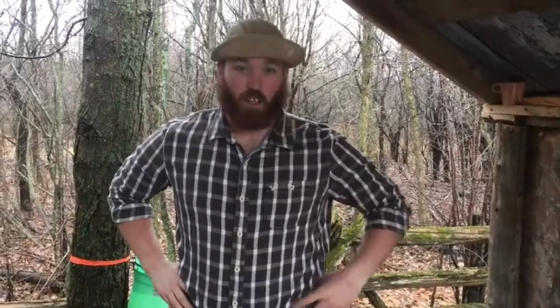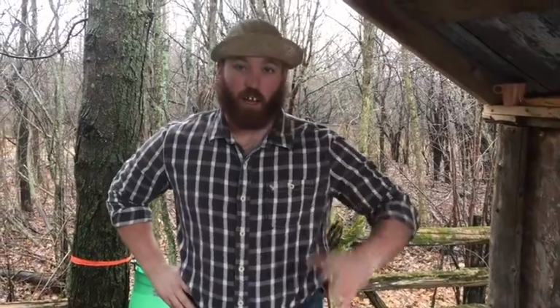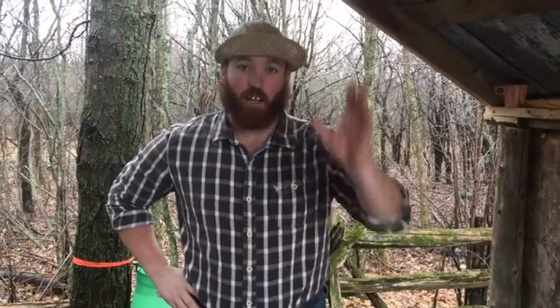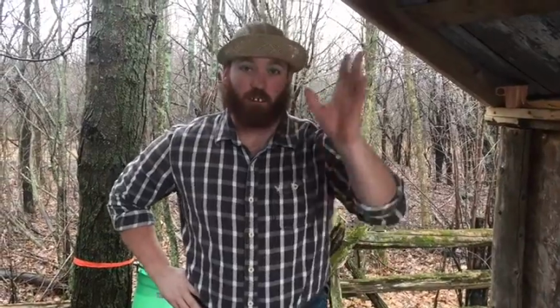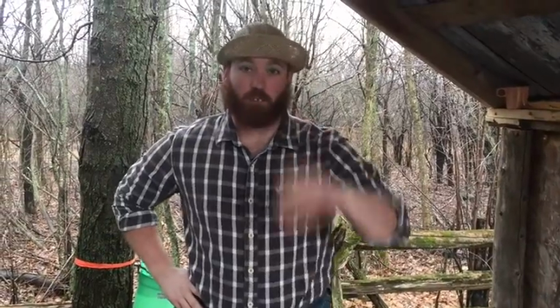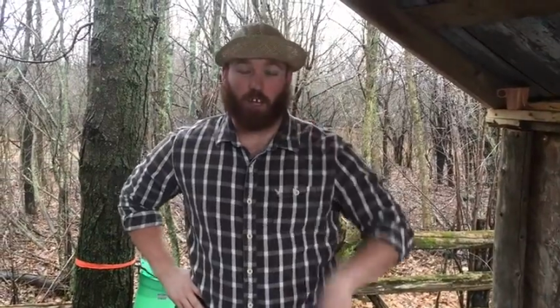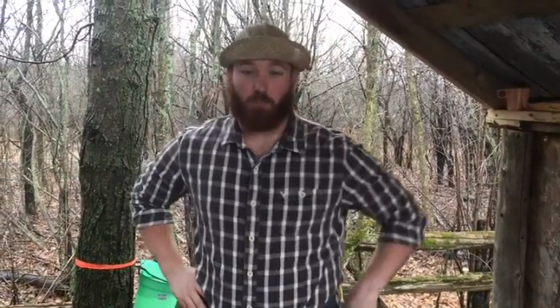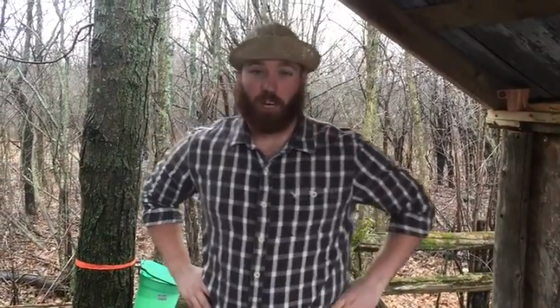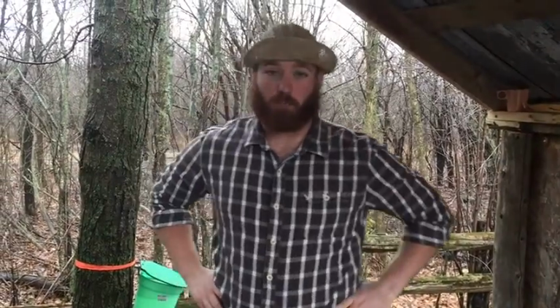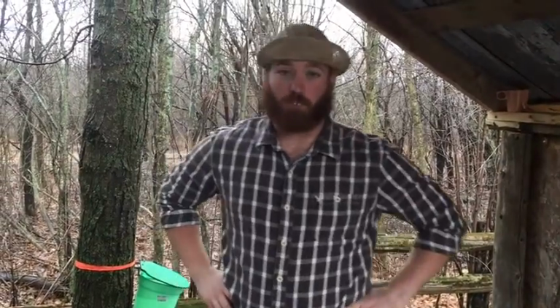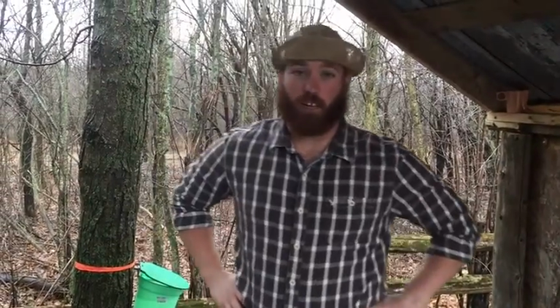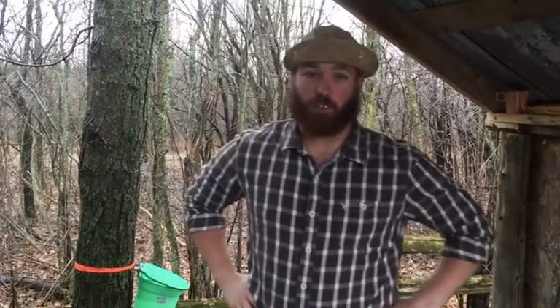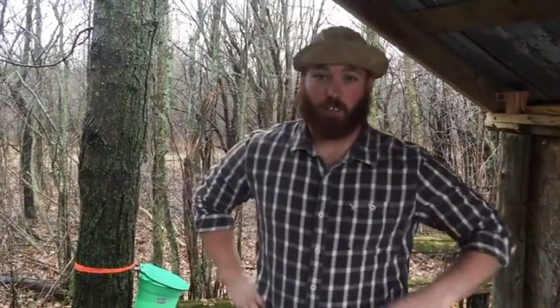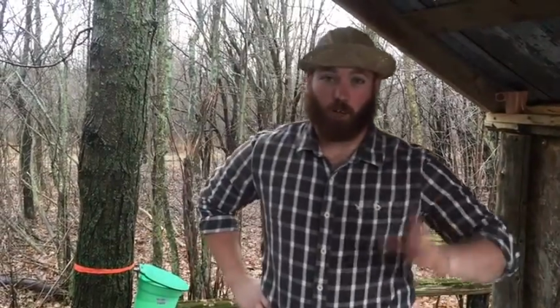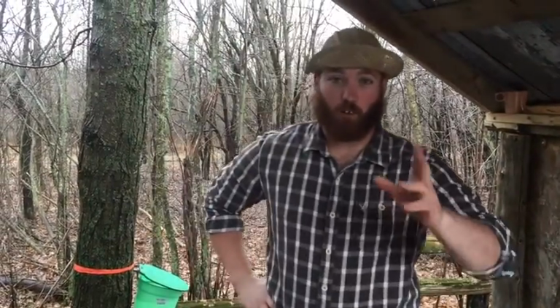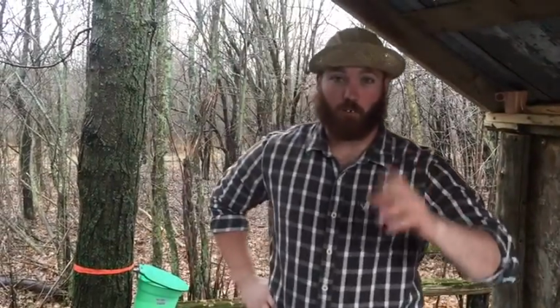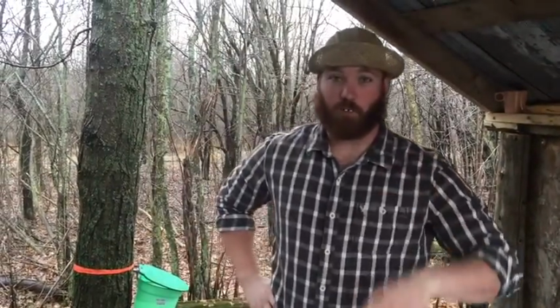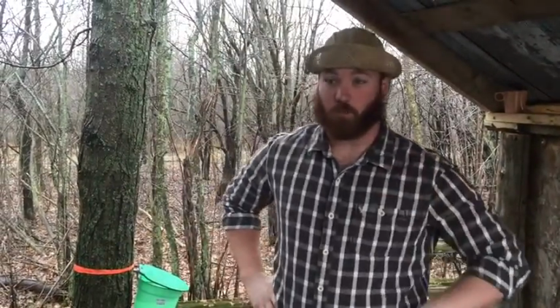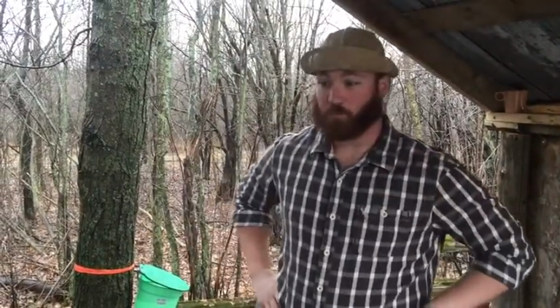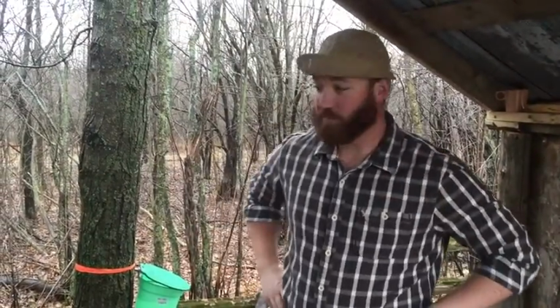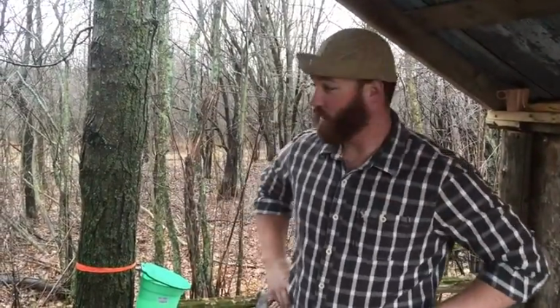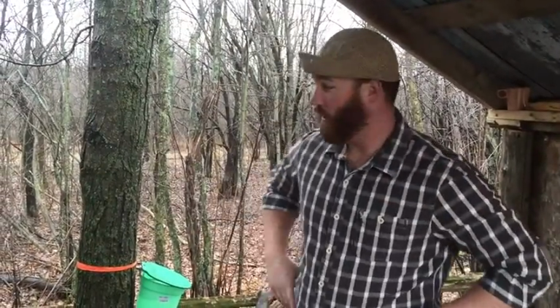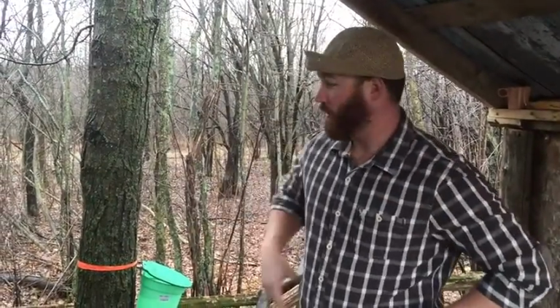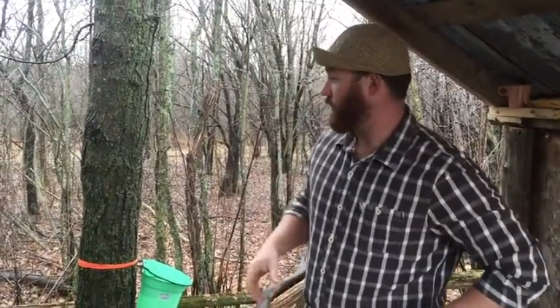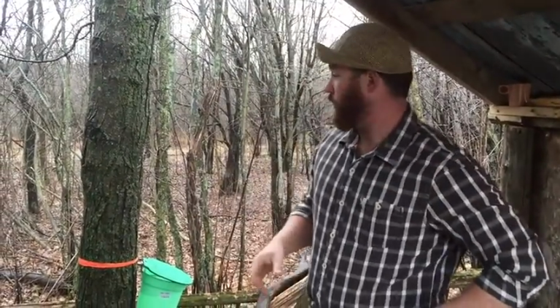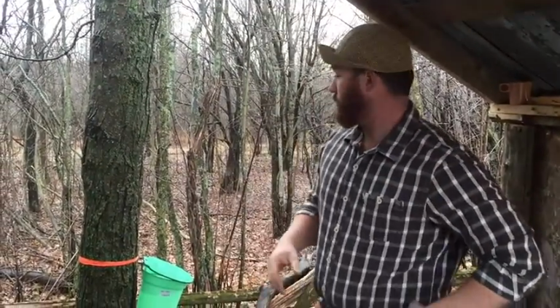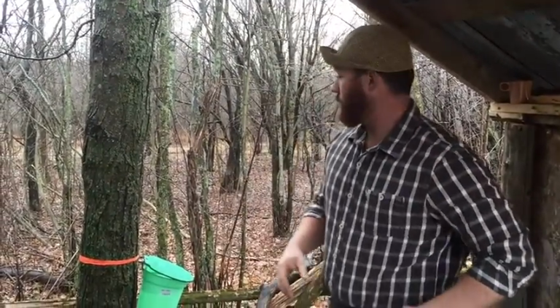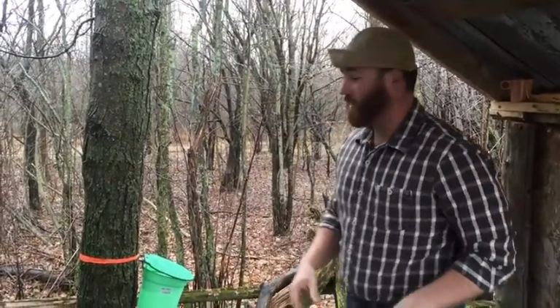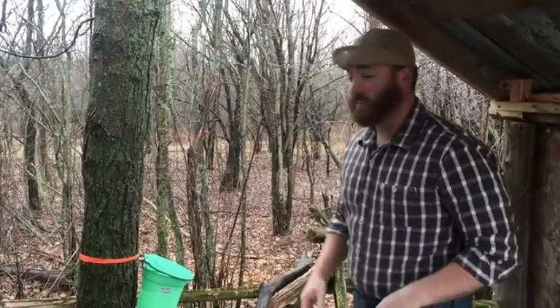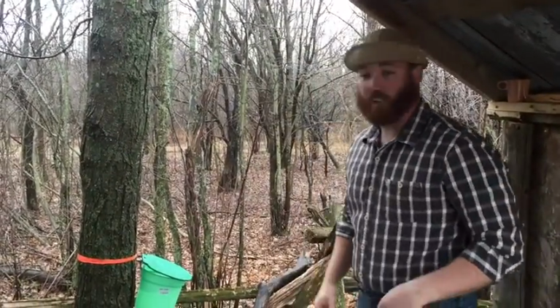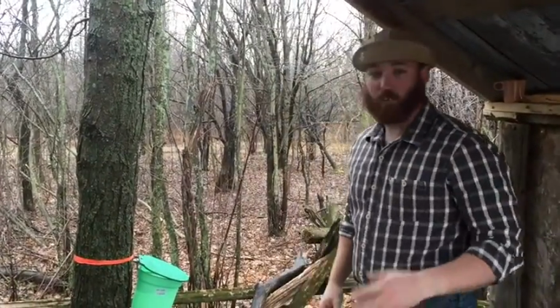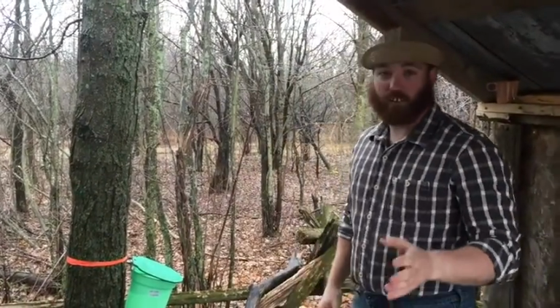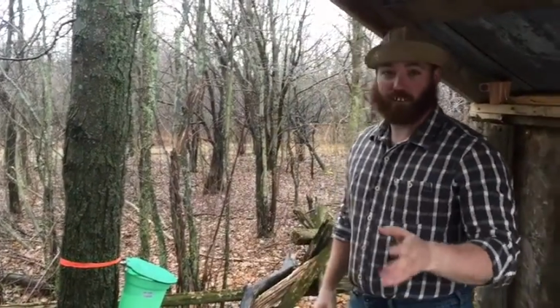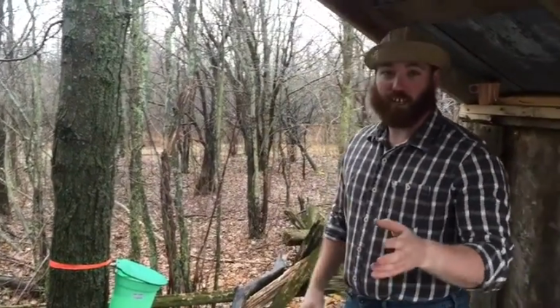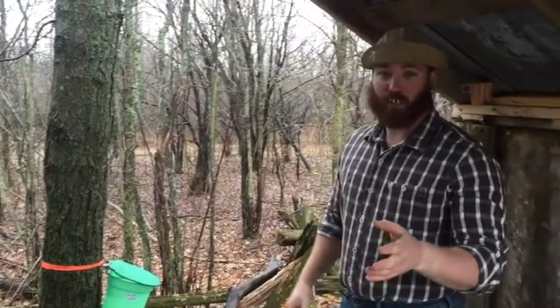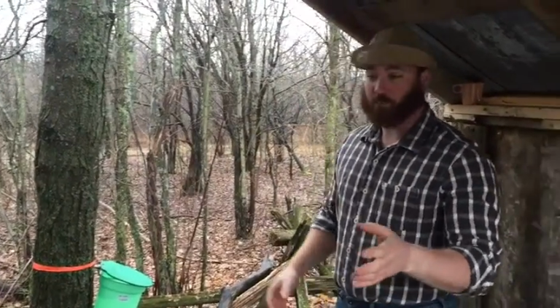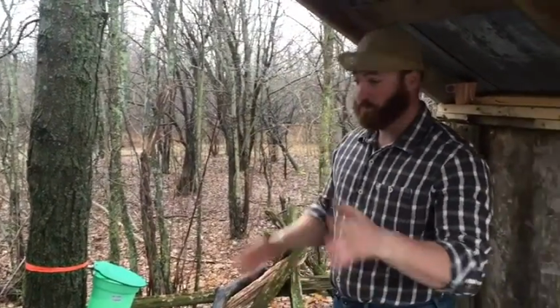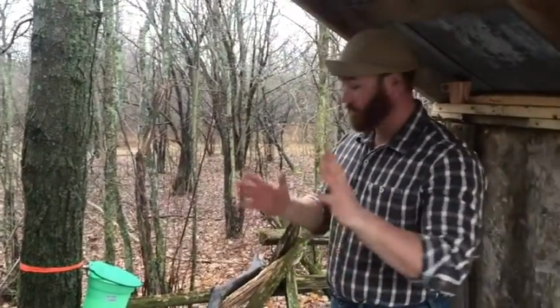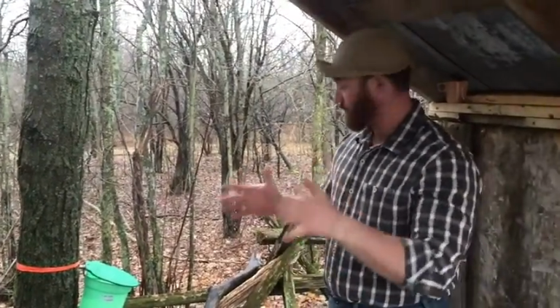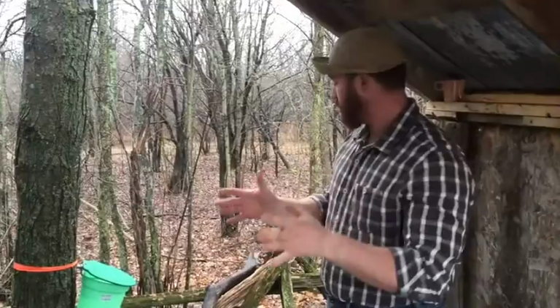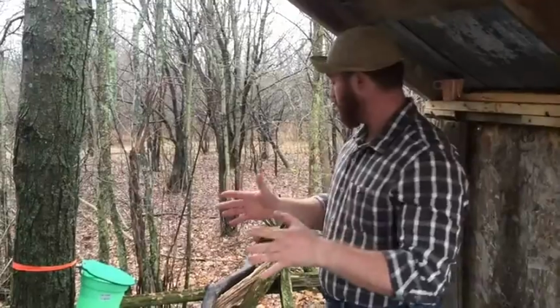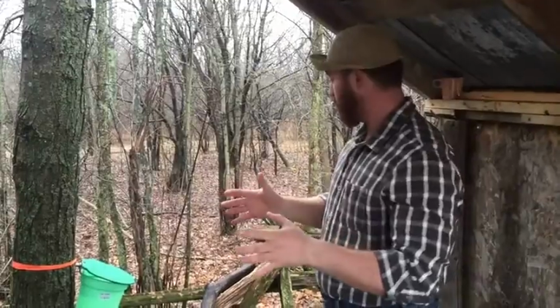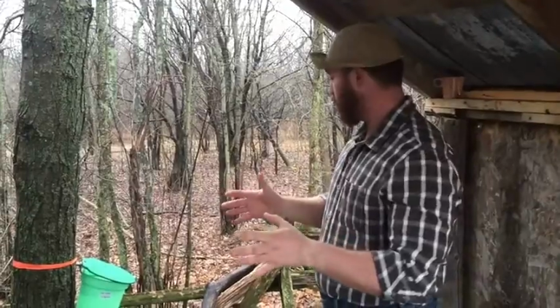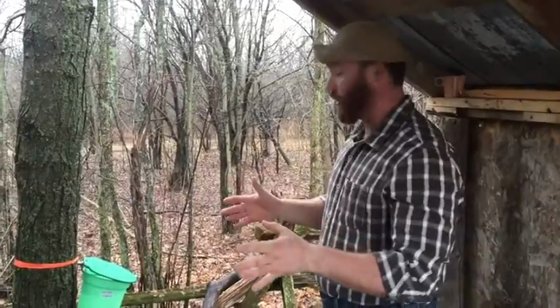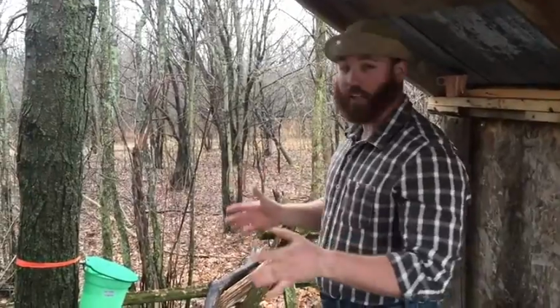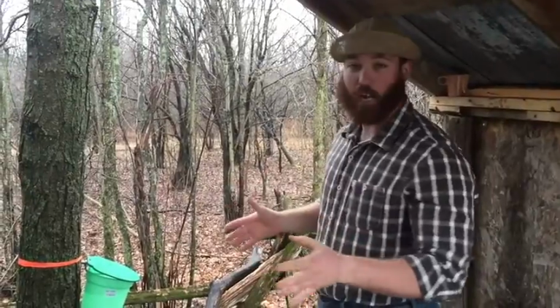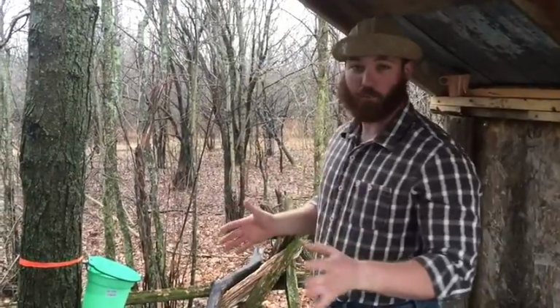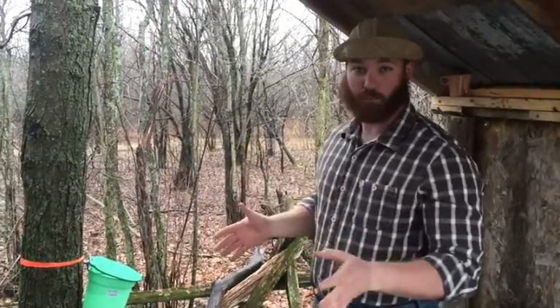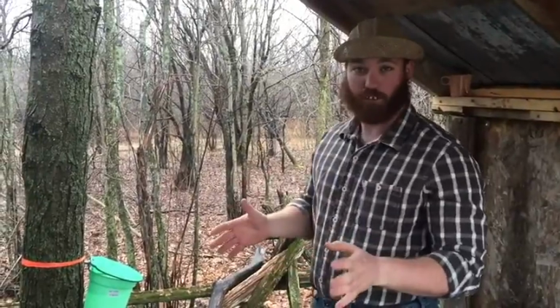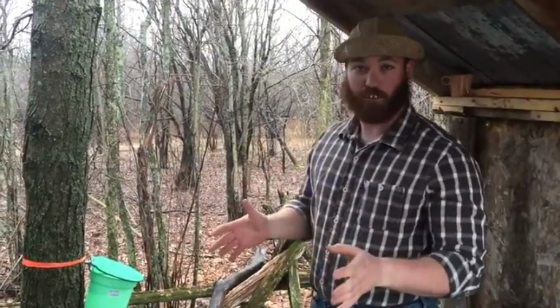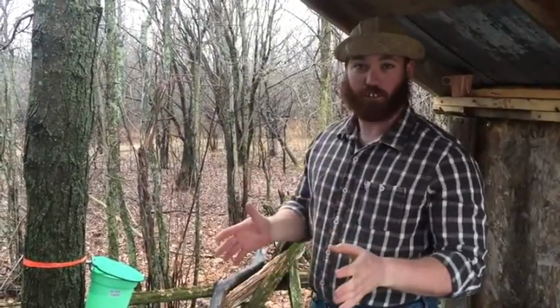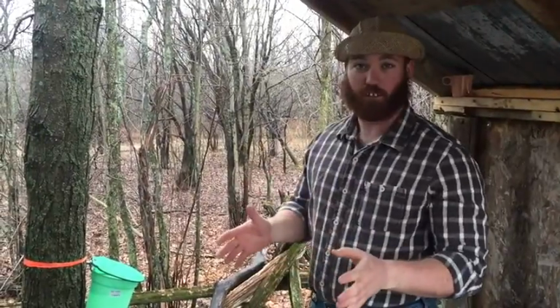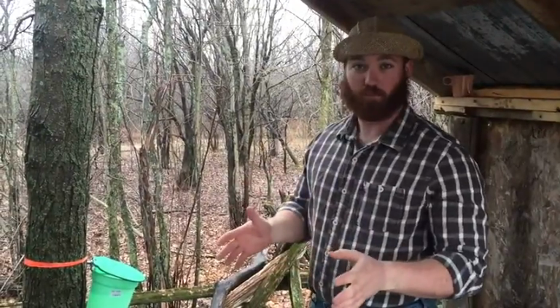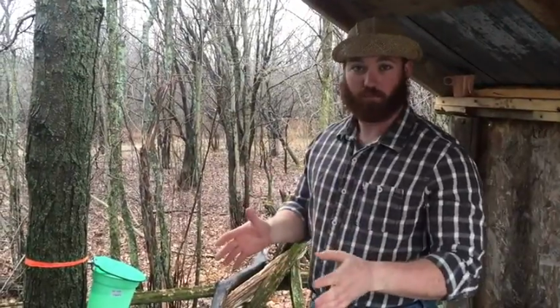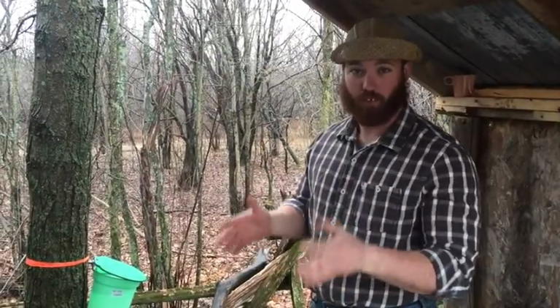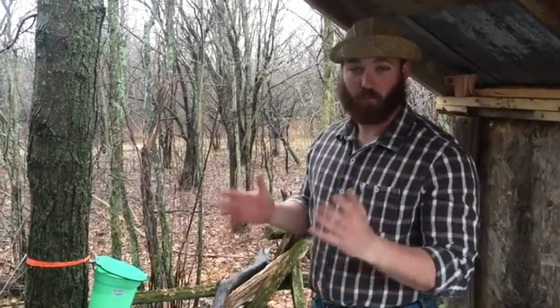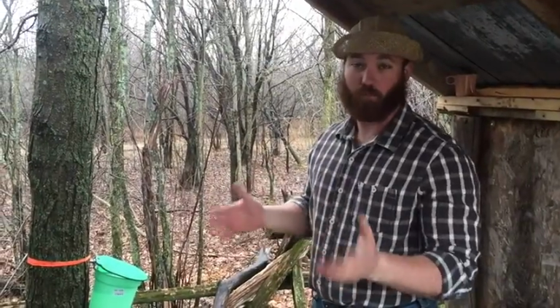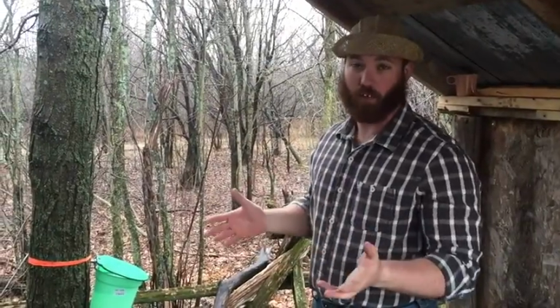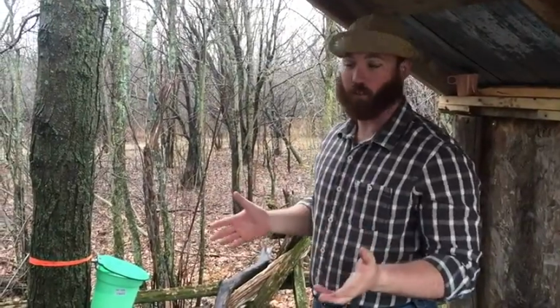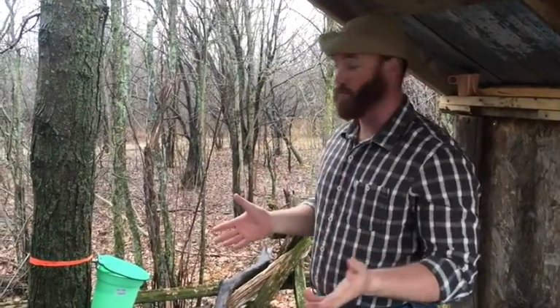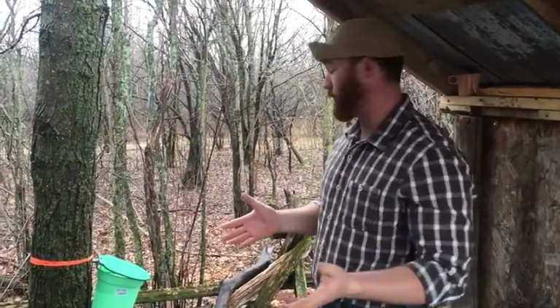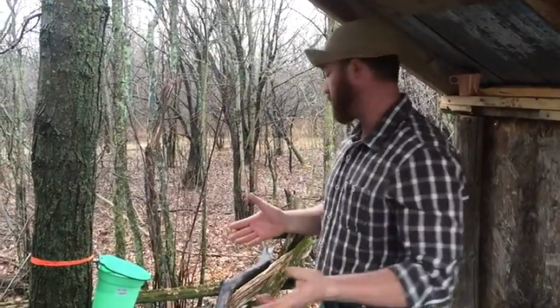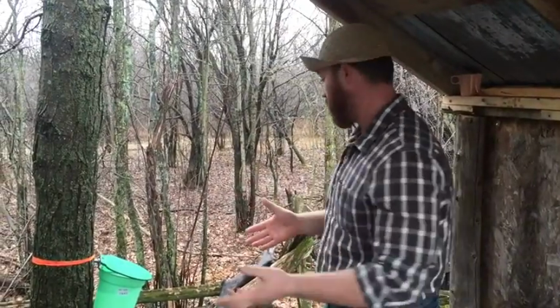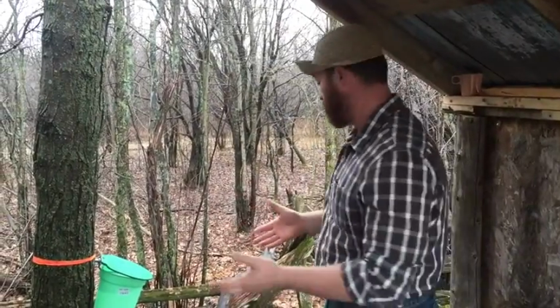Hi, my name is Randall Rolpherty. This year we decided to go and tap some trees — maybe we'll make a syrup.